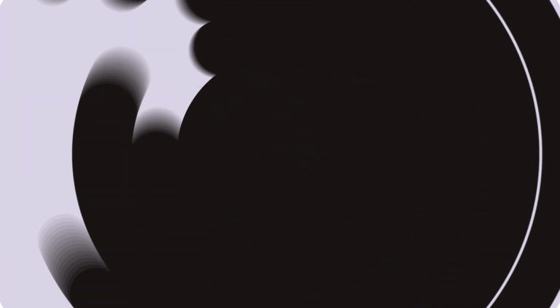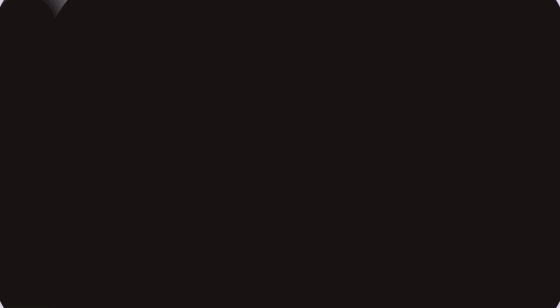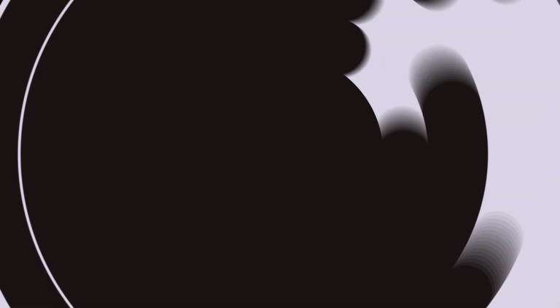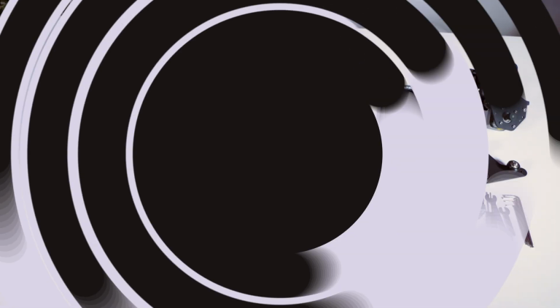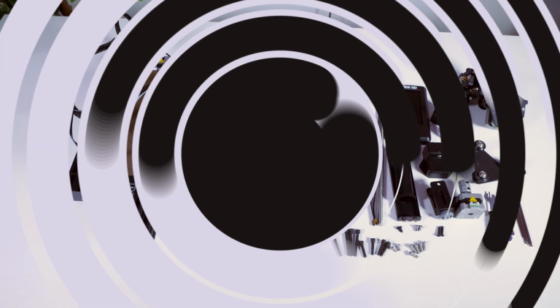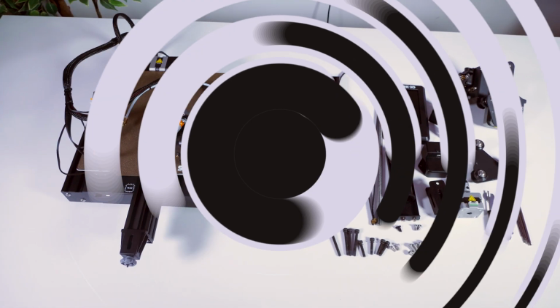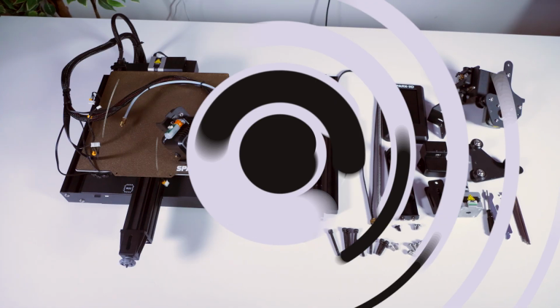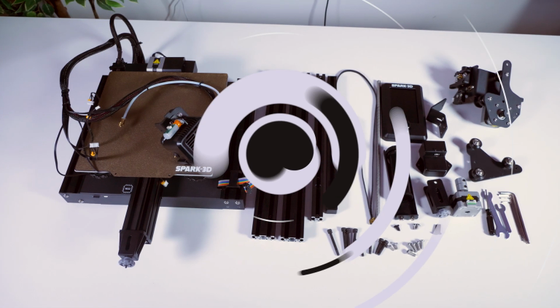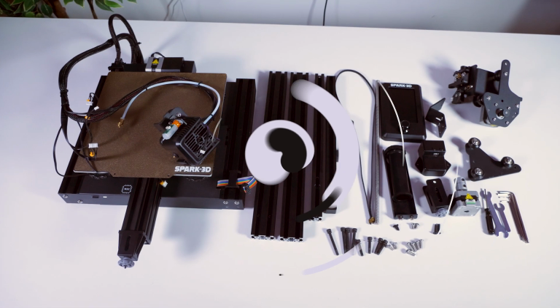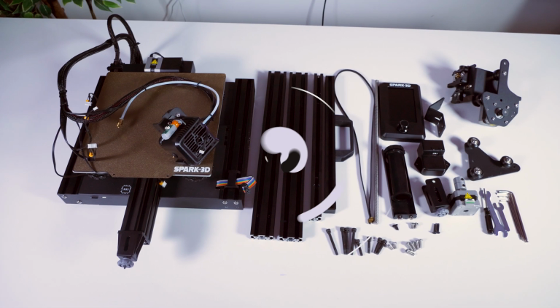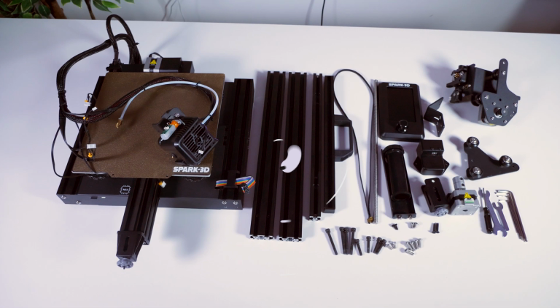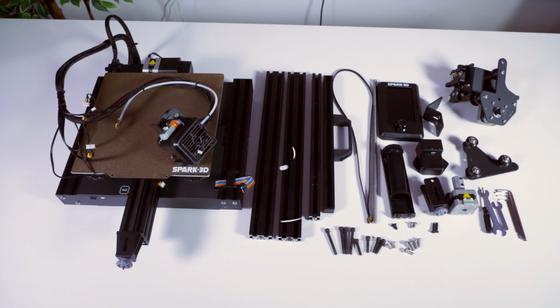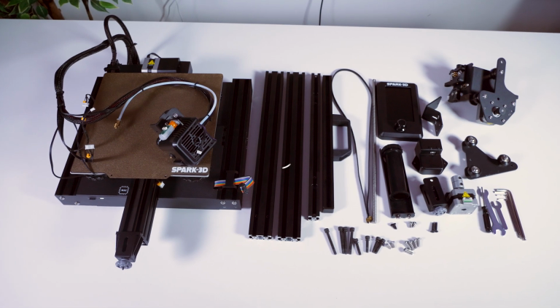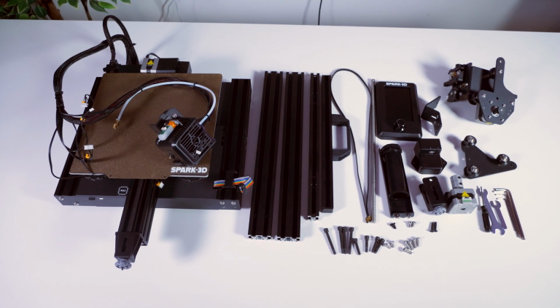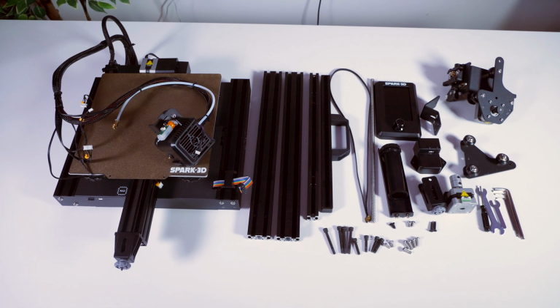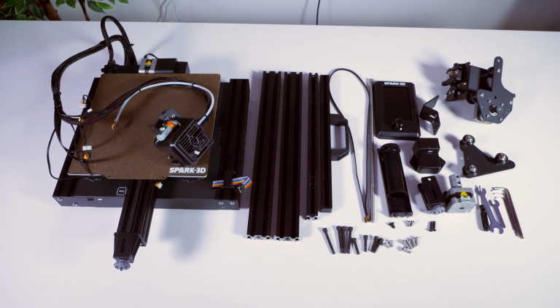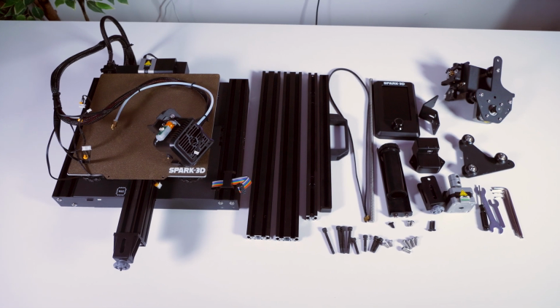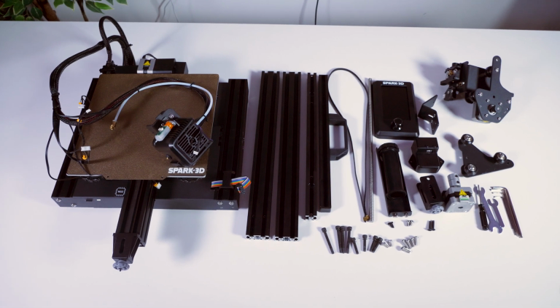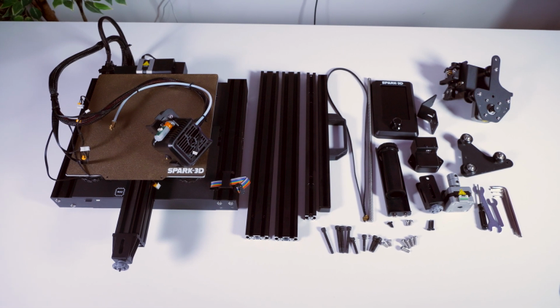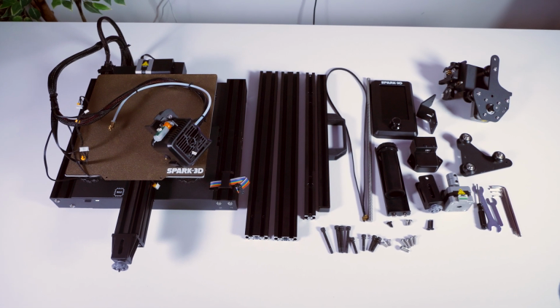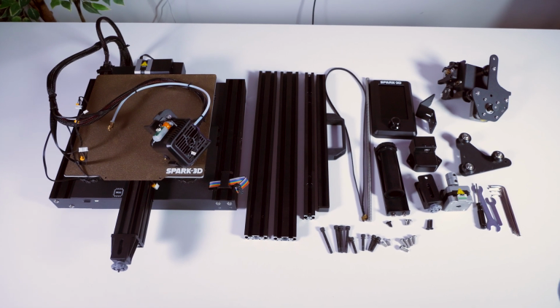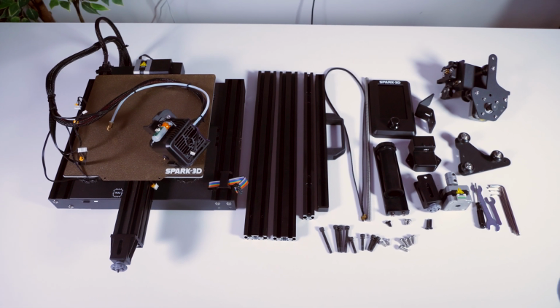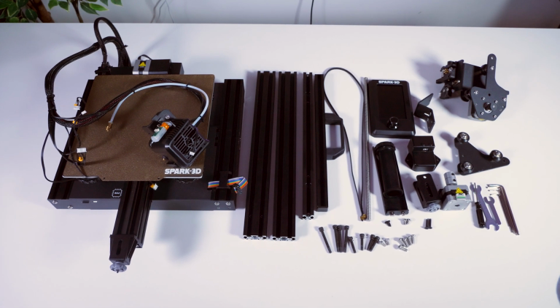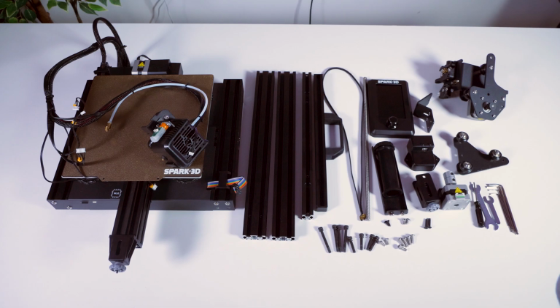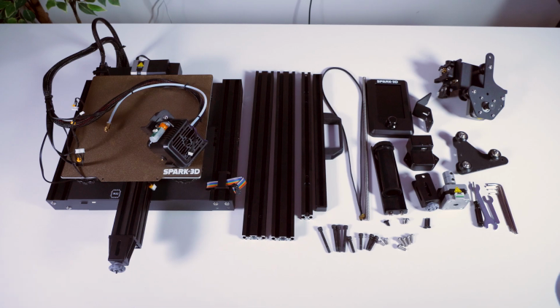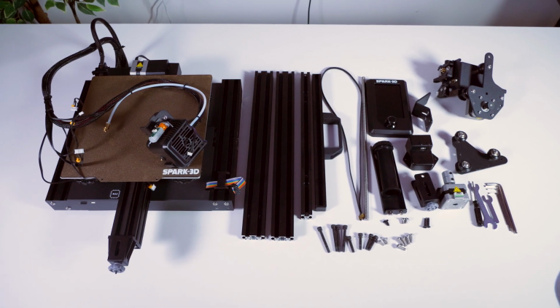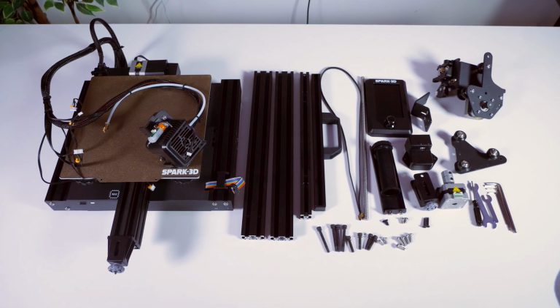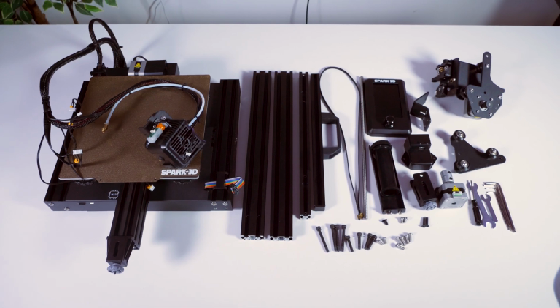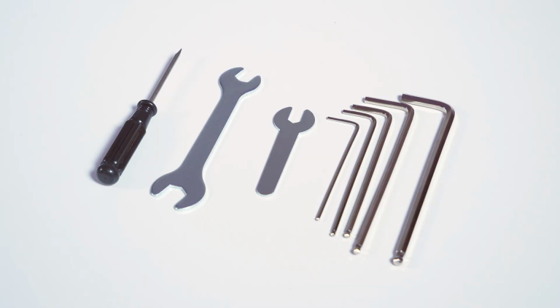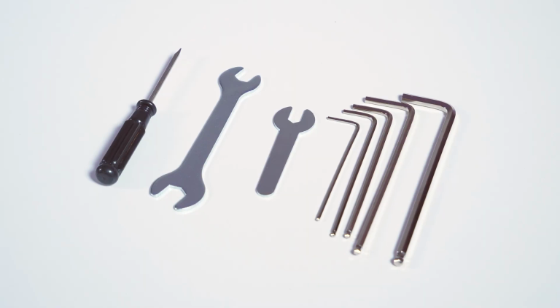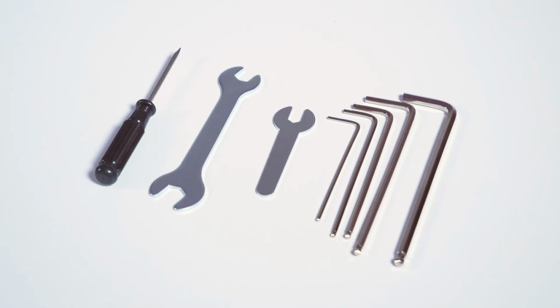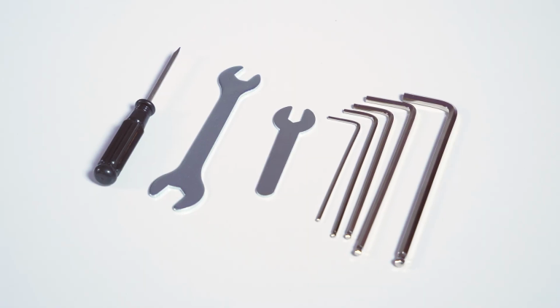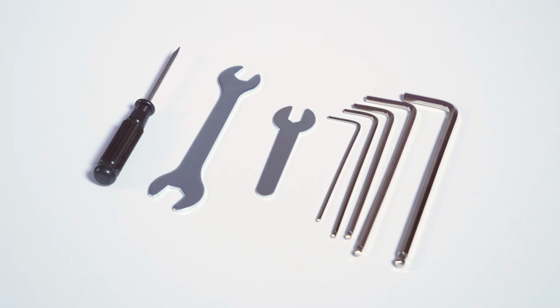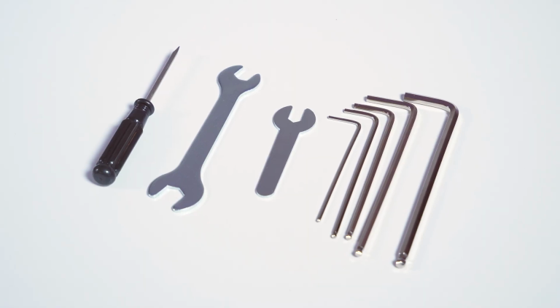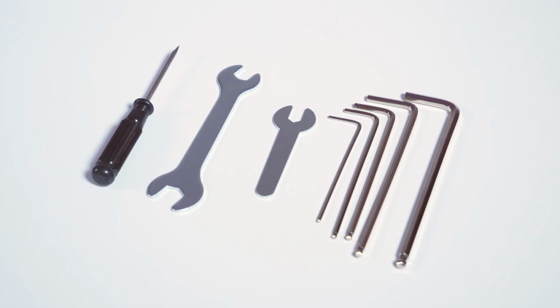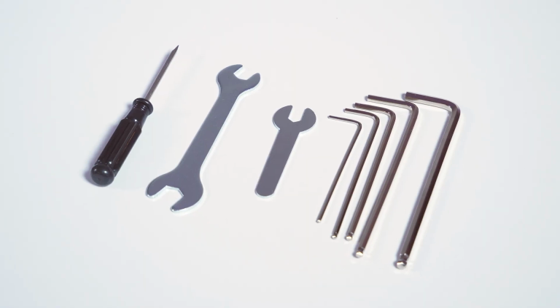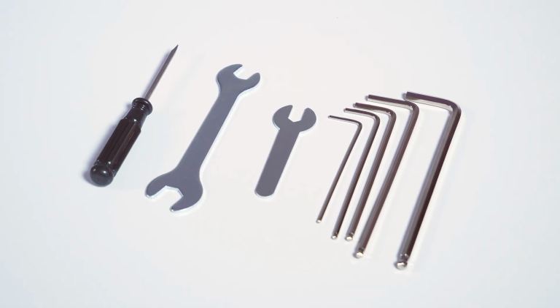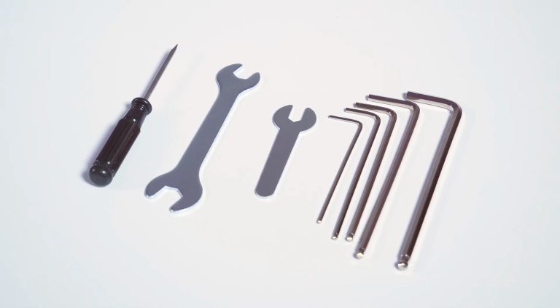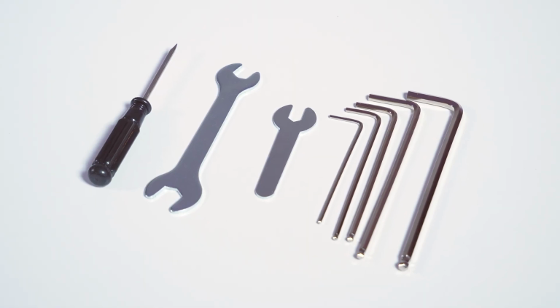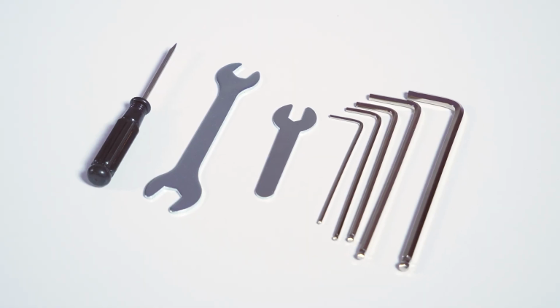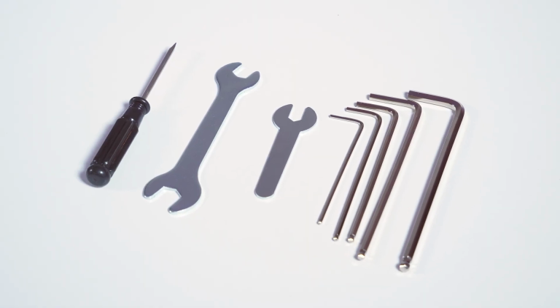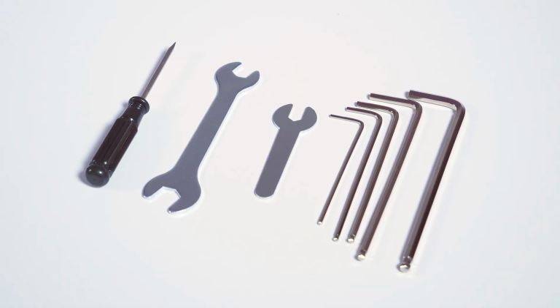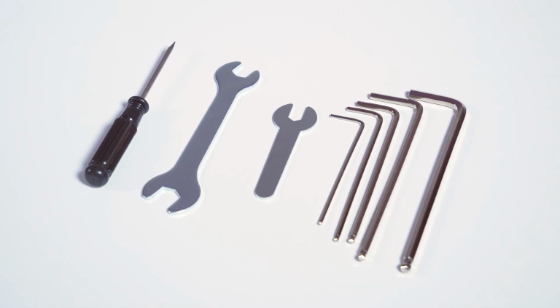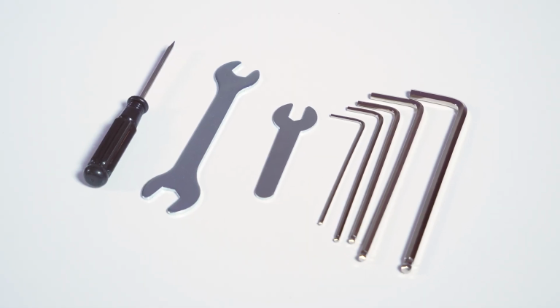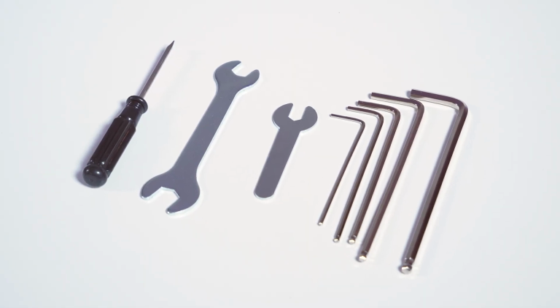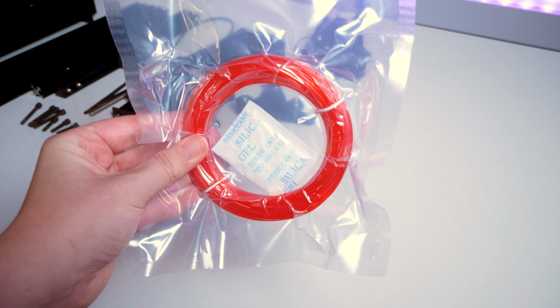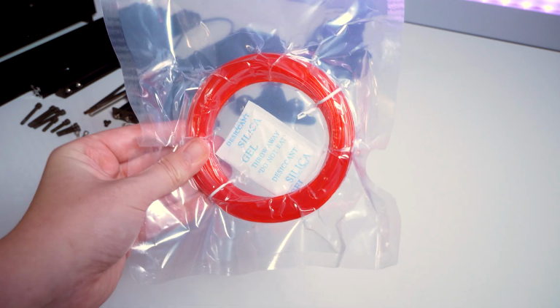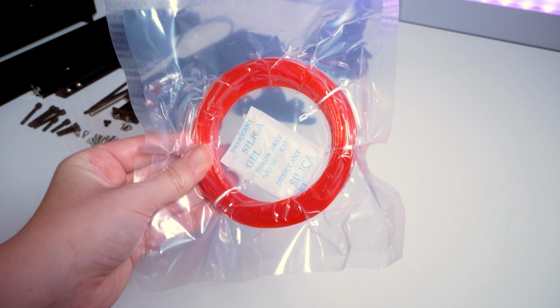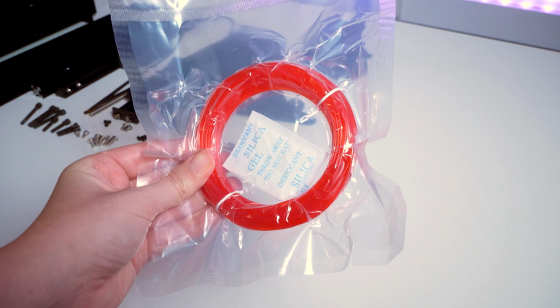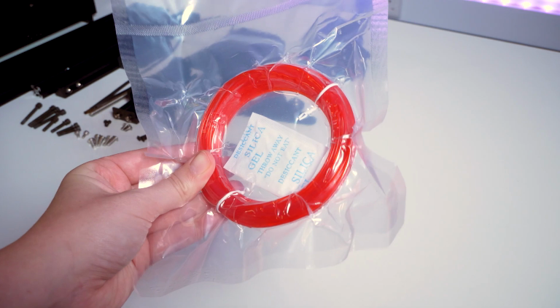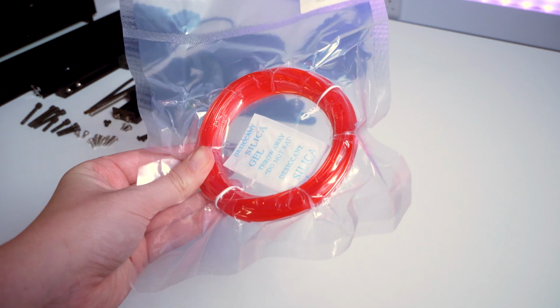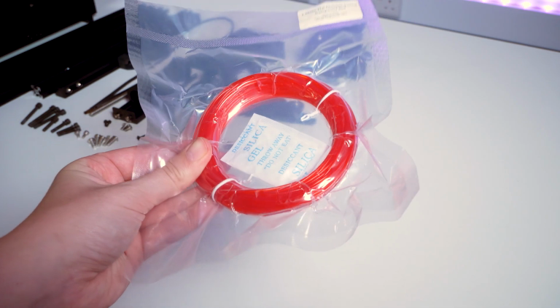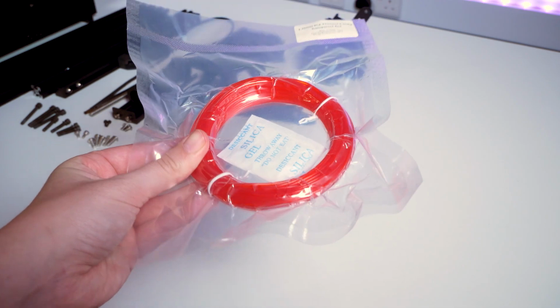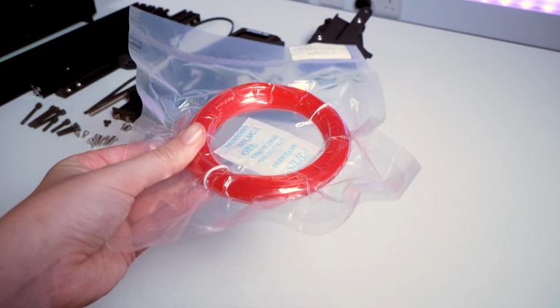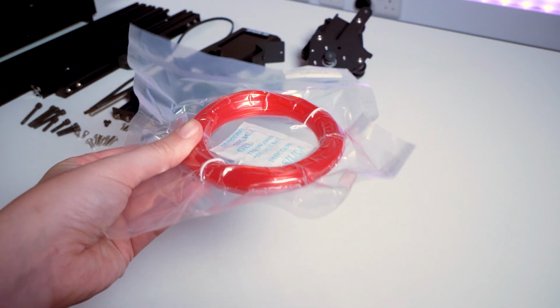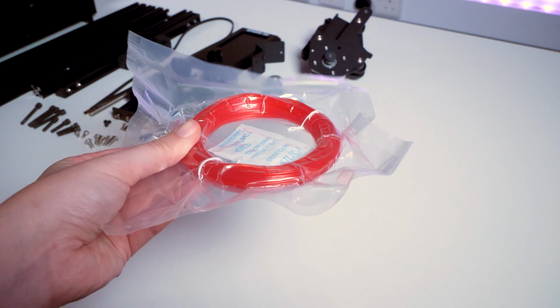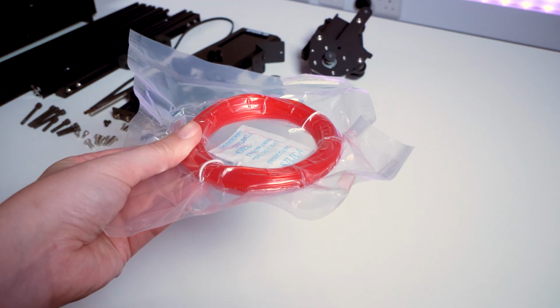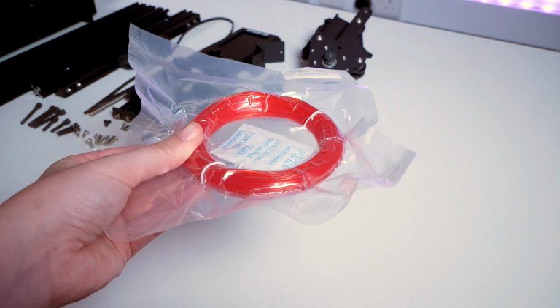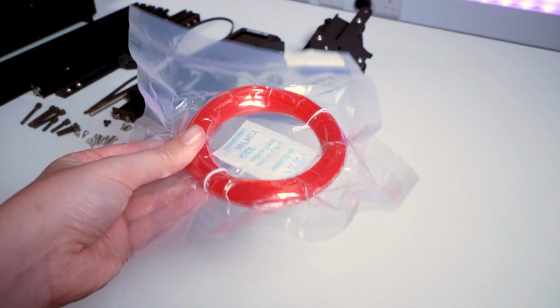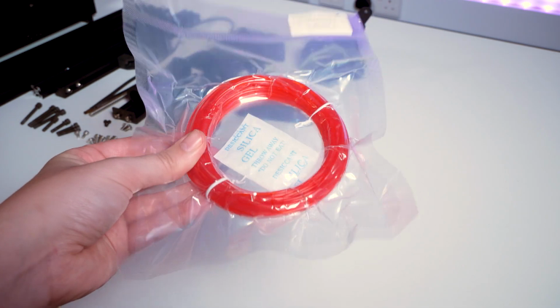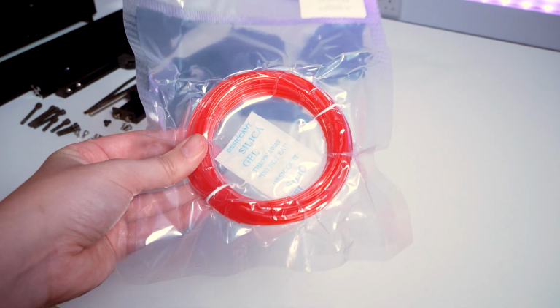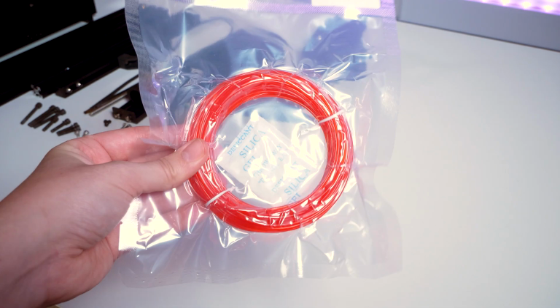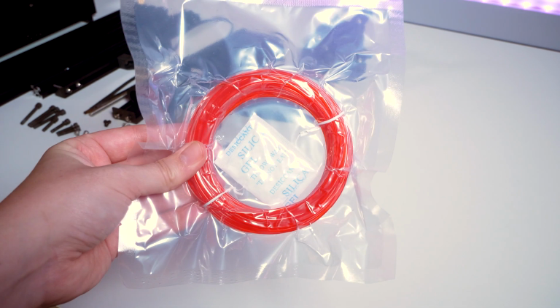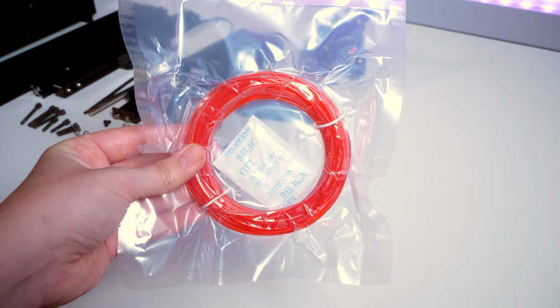Inside the box I found everything I needed for assembly, including tools, an SD card and reader, as well as enough filament to do one small print.